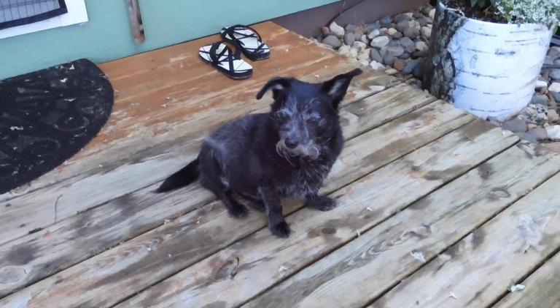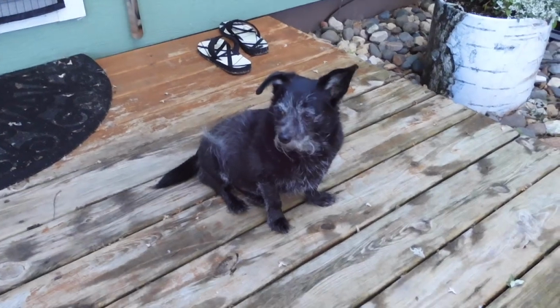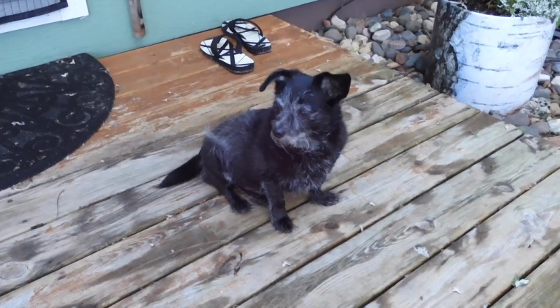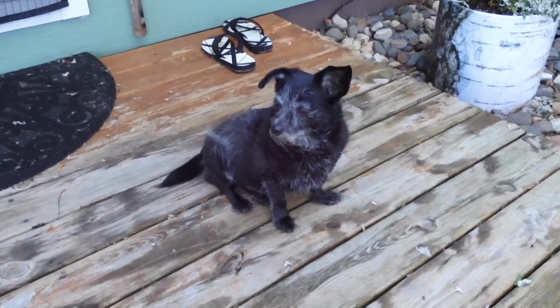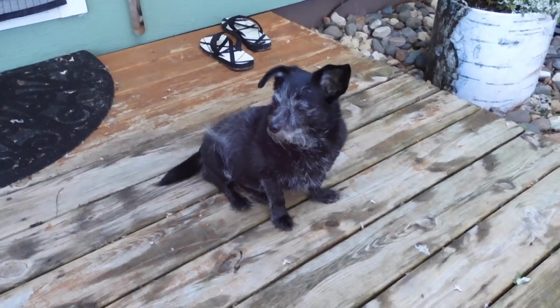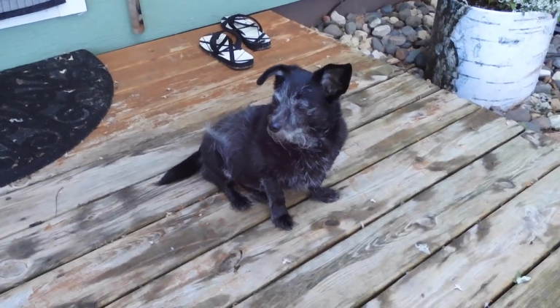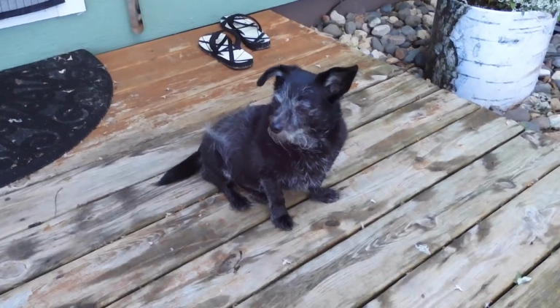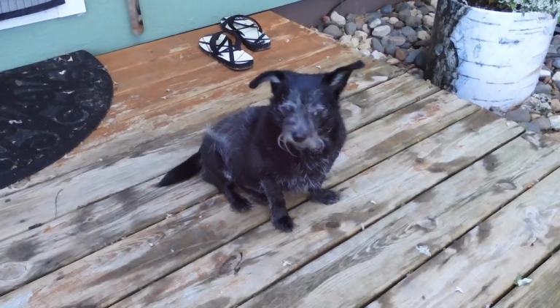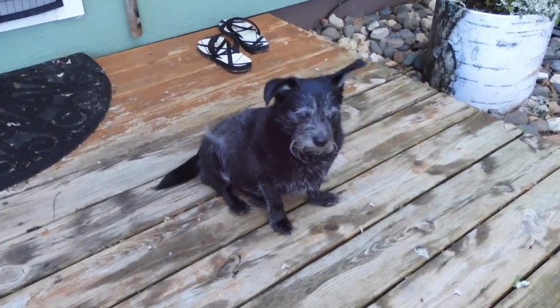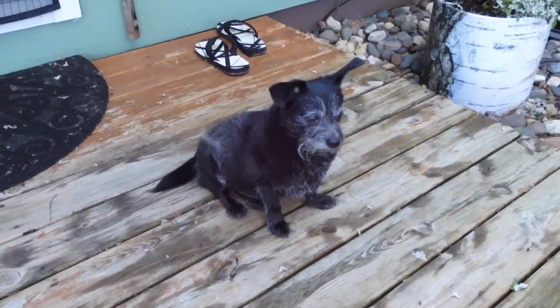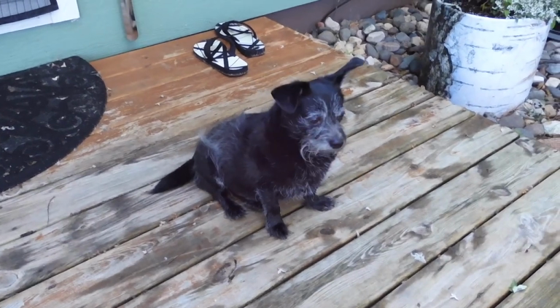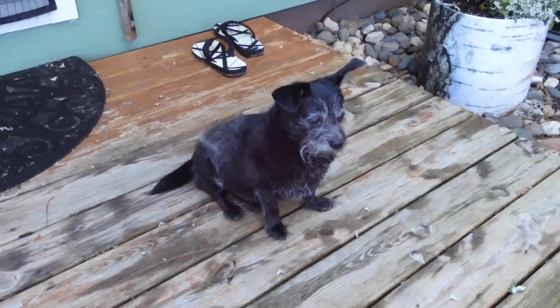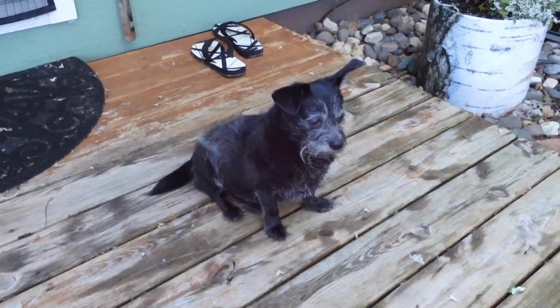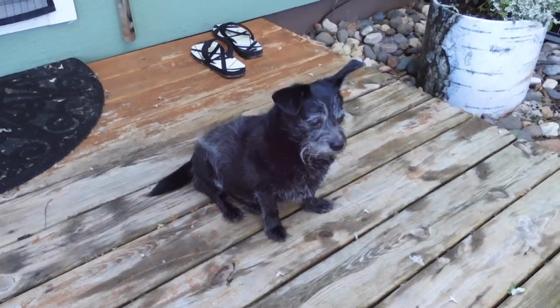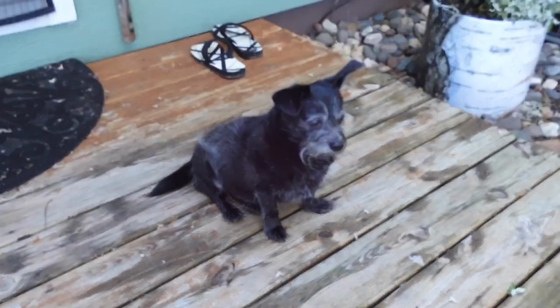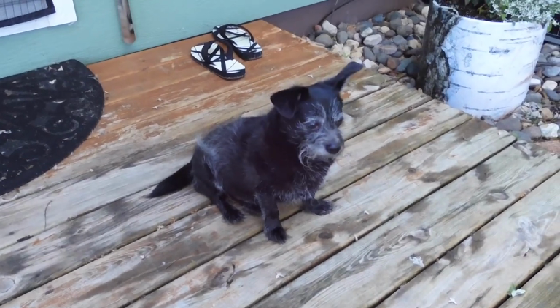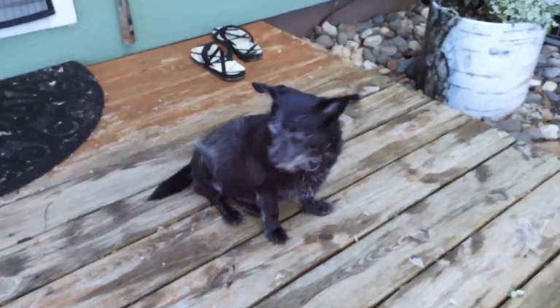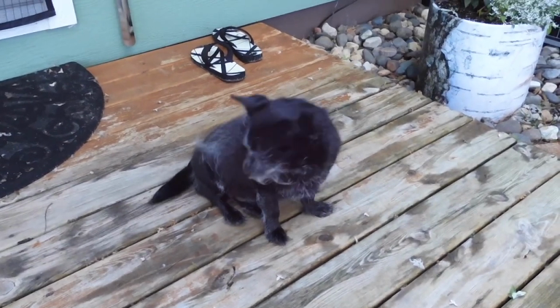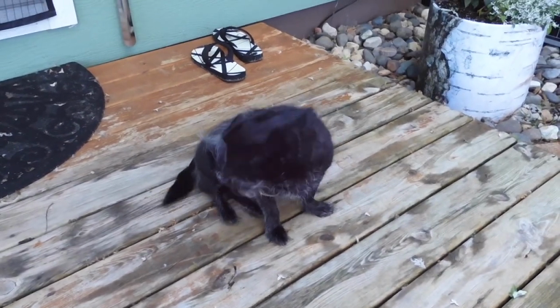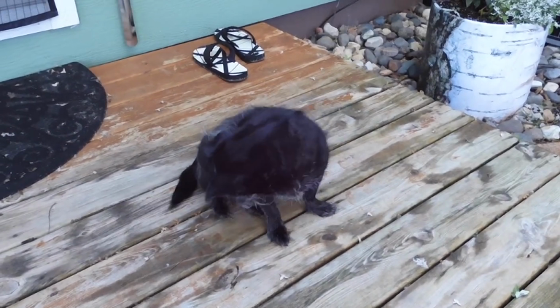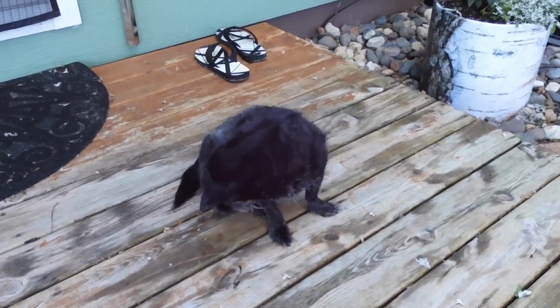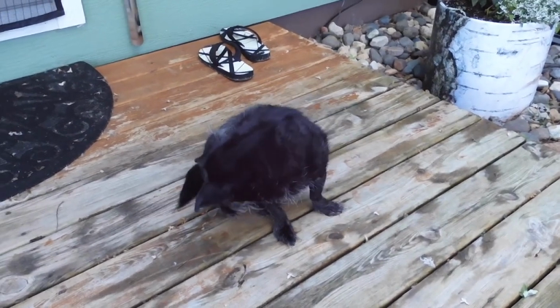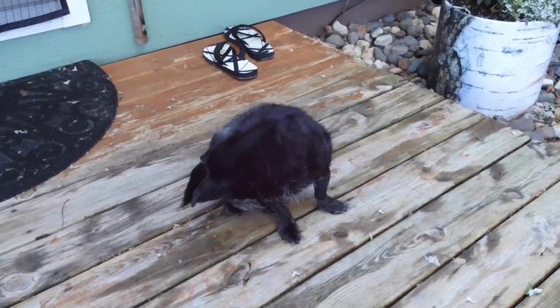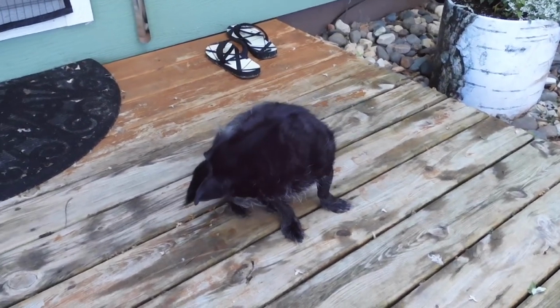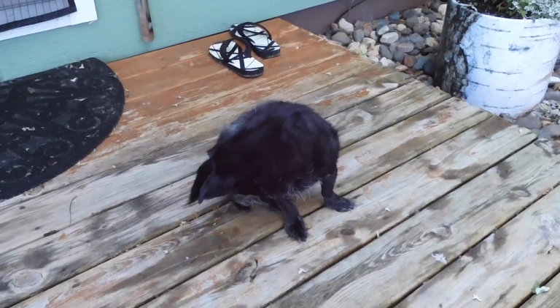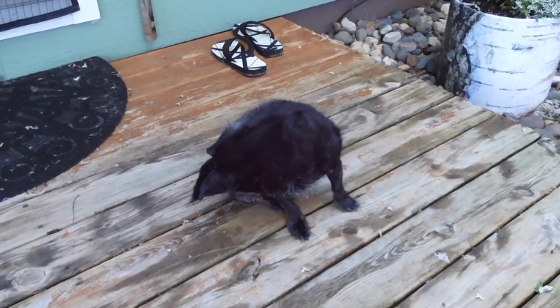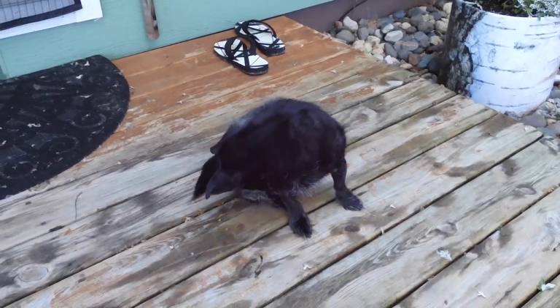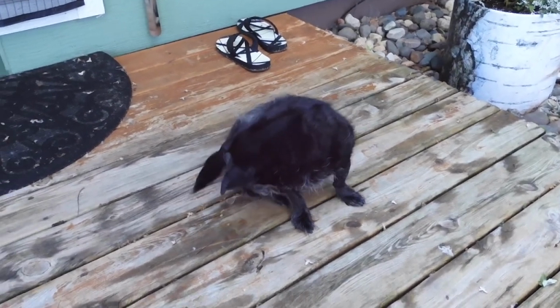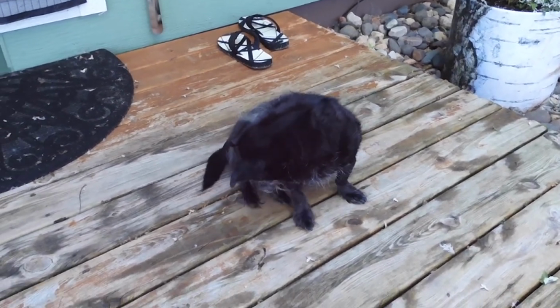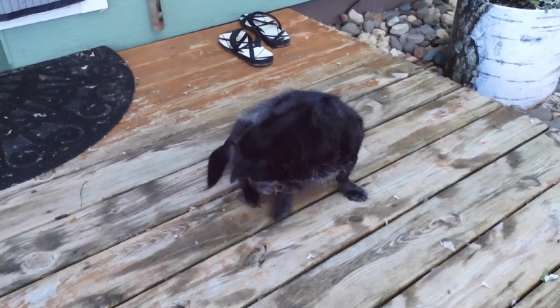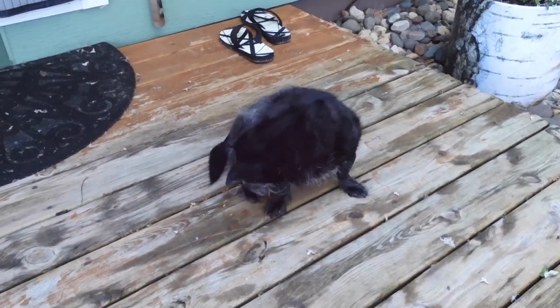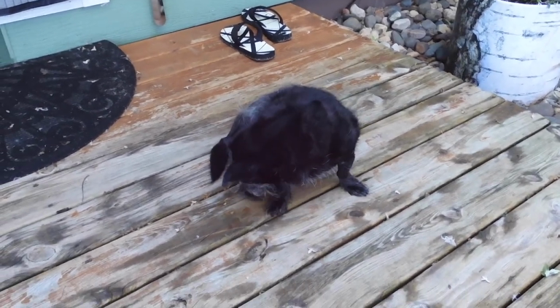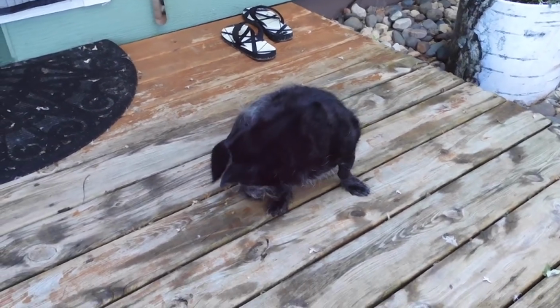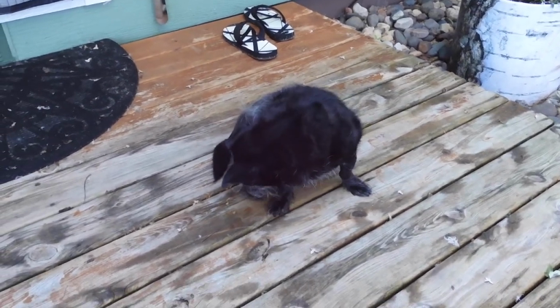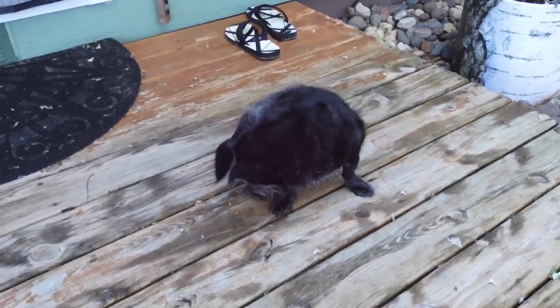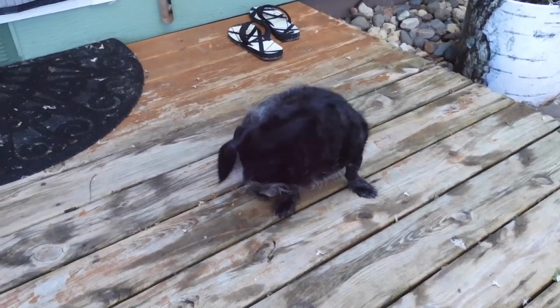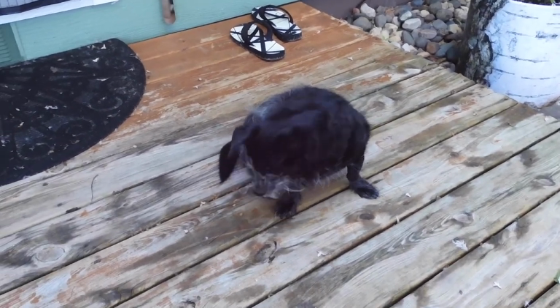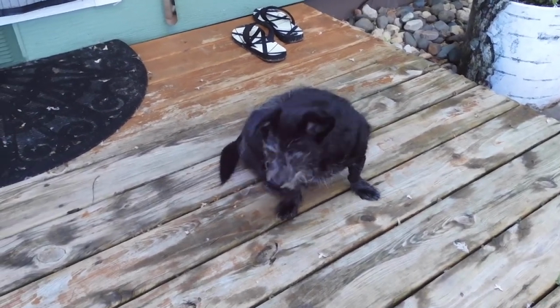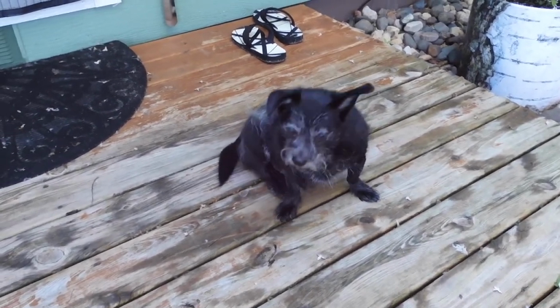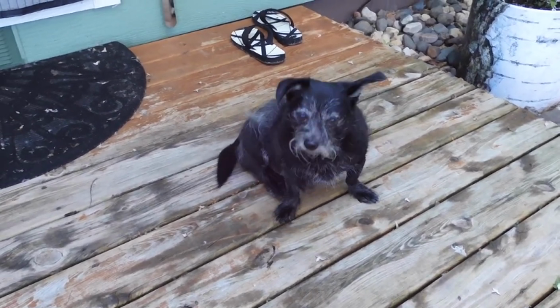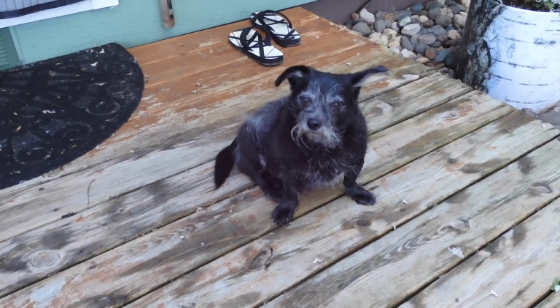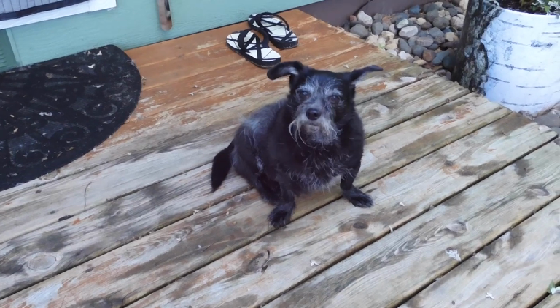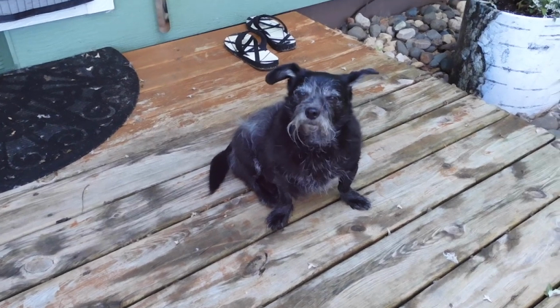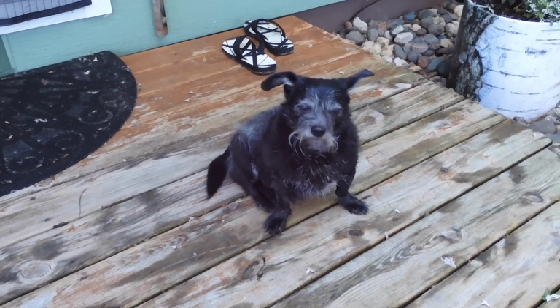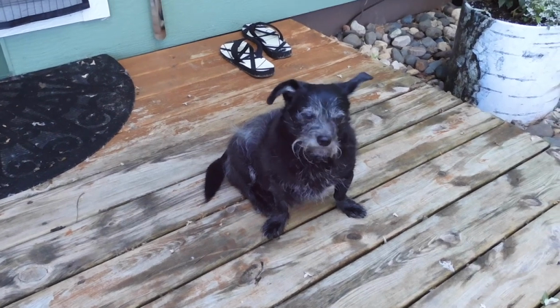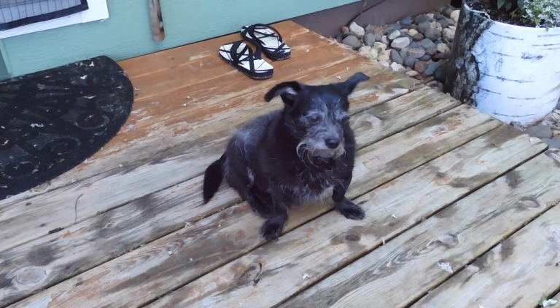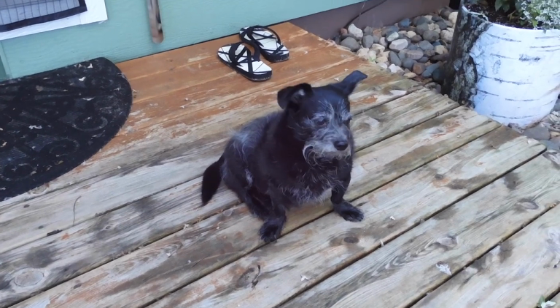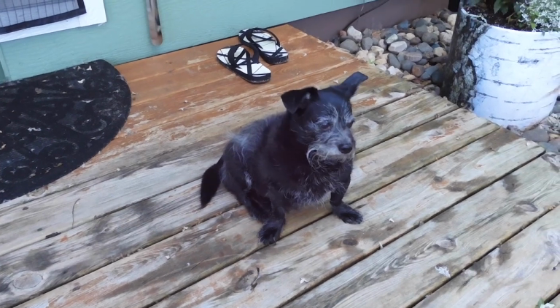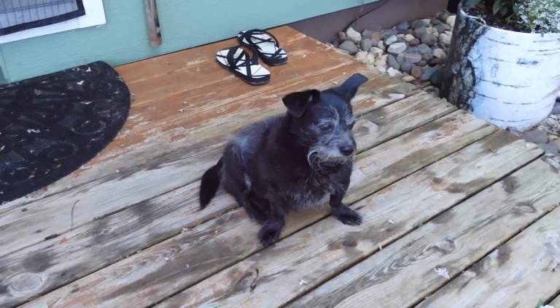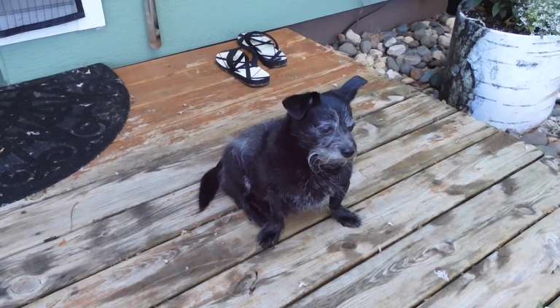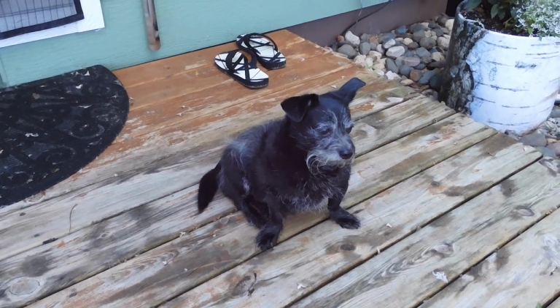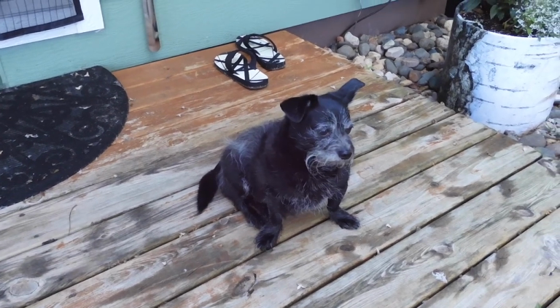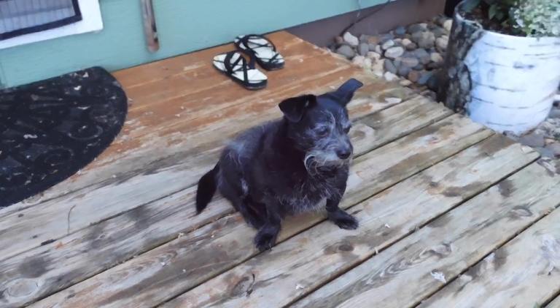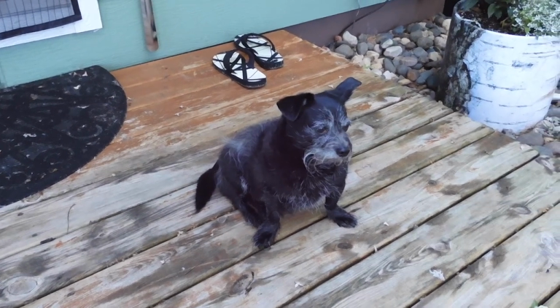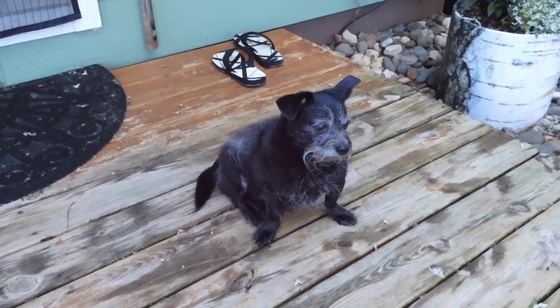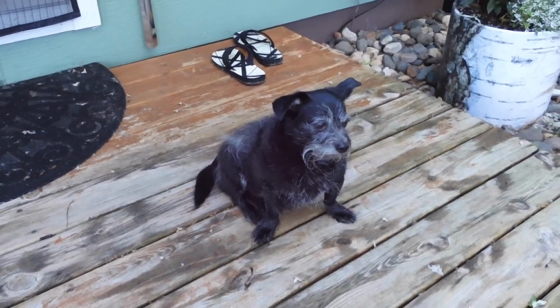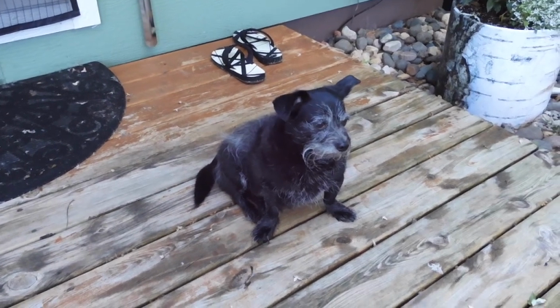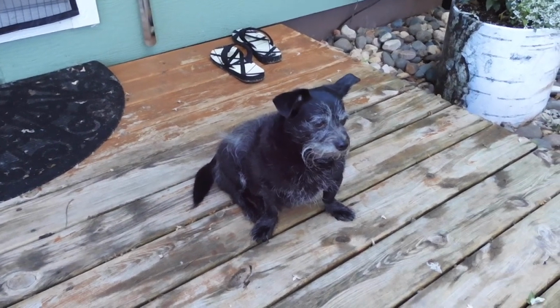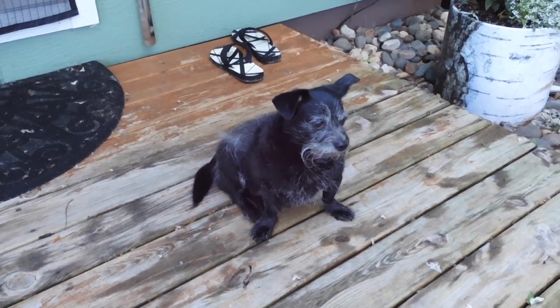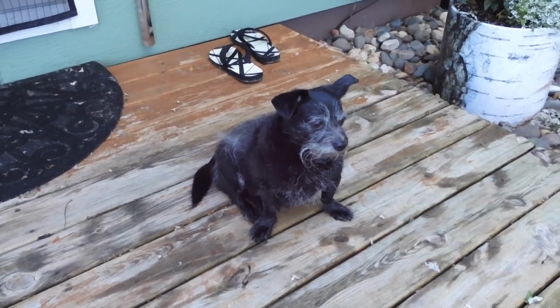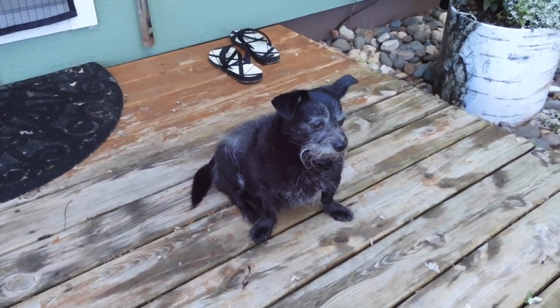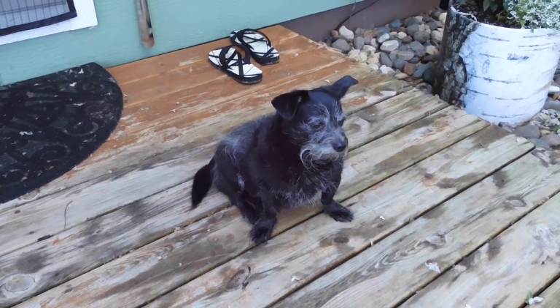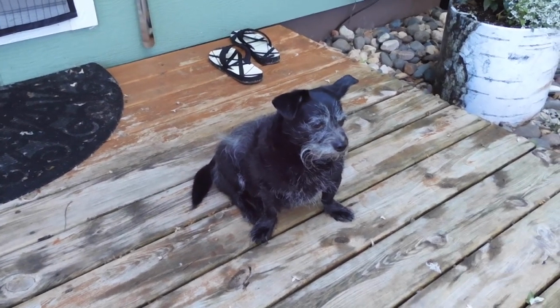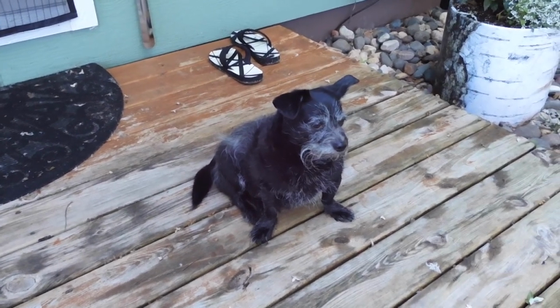First thing — garden critter. Hey, it's not becoming of you to chew on your feet.